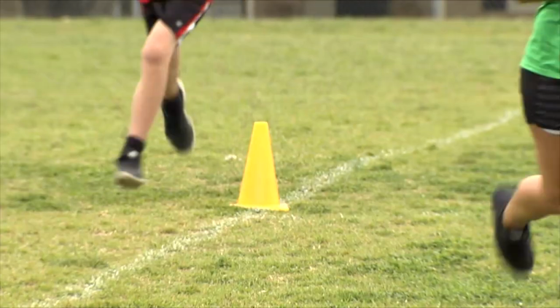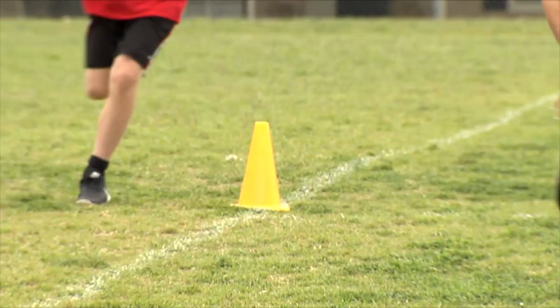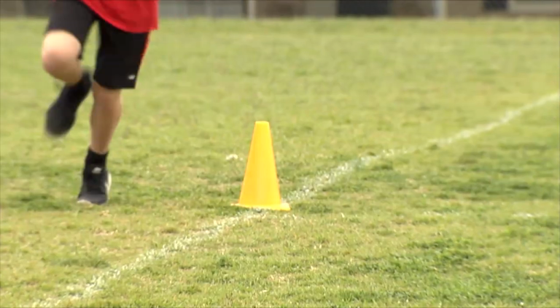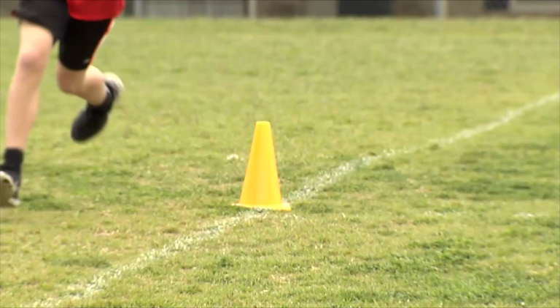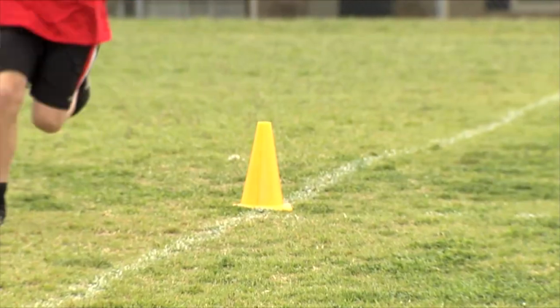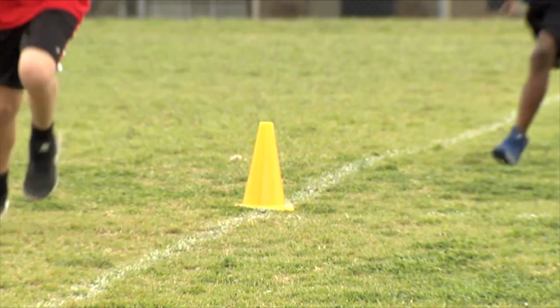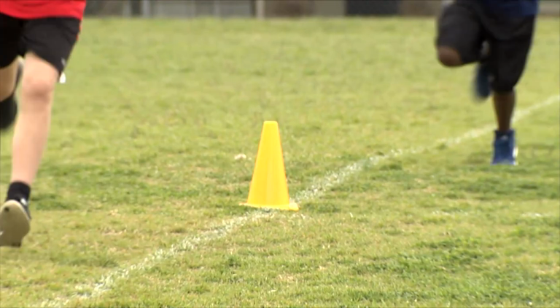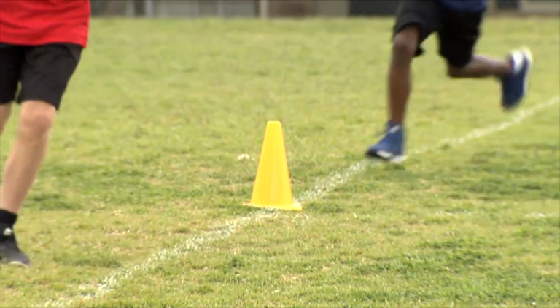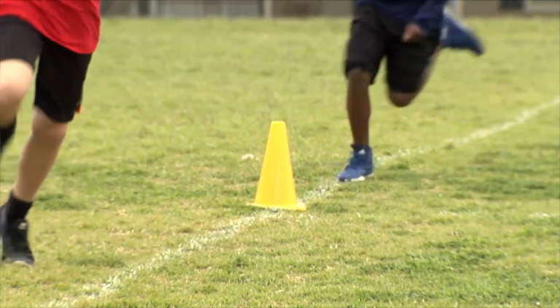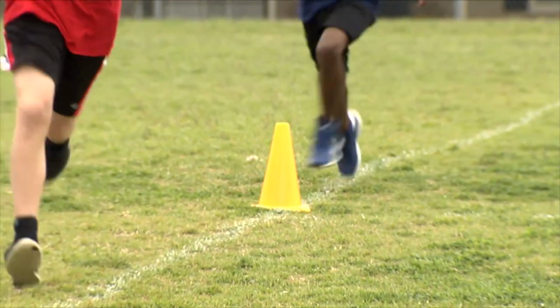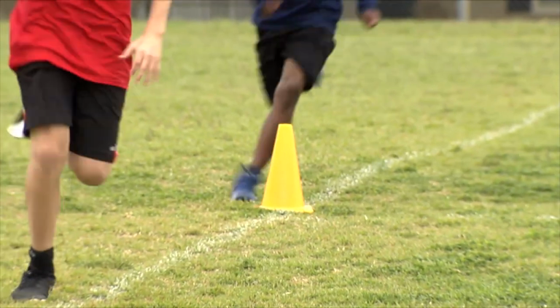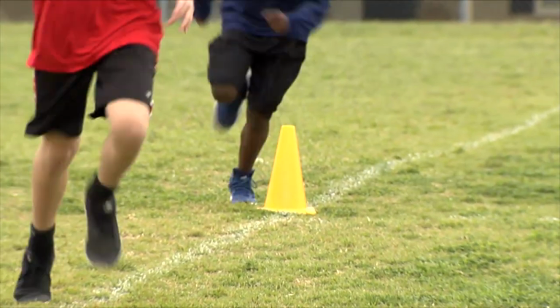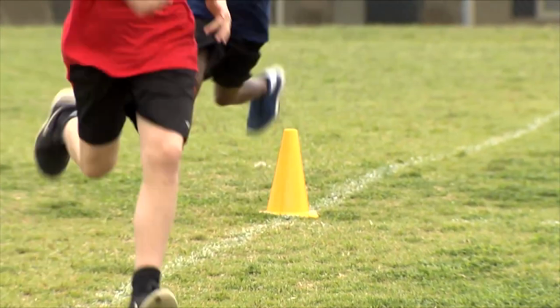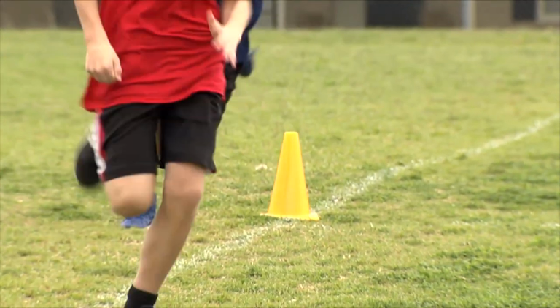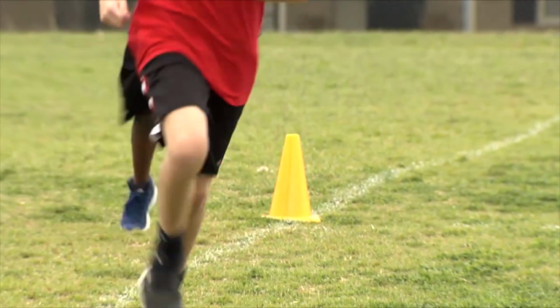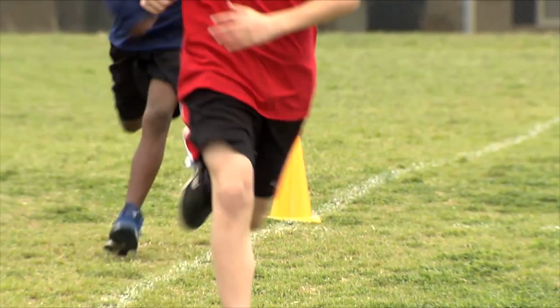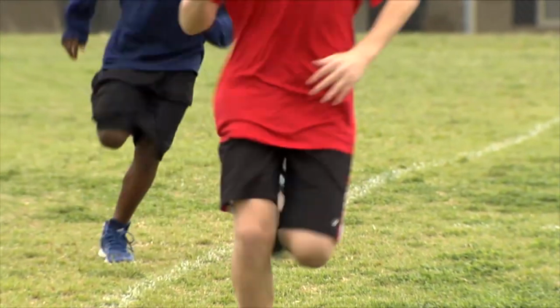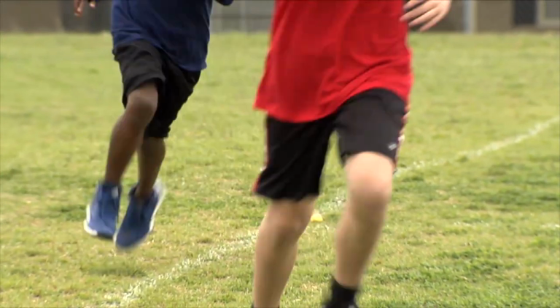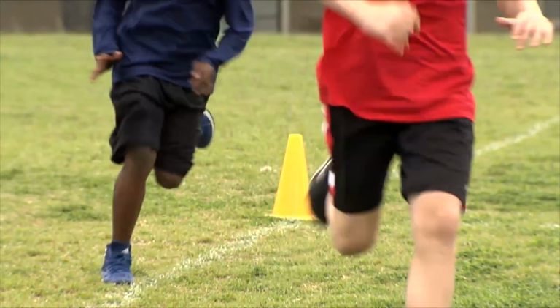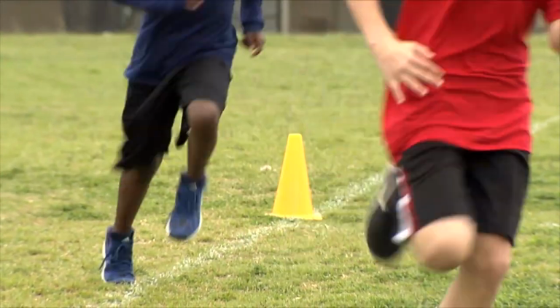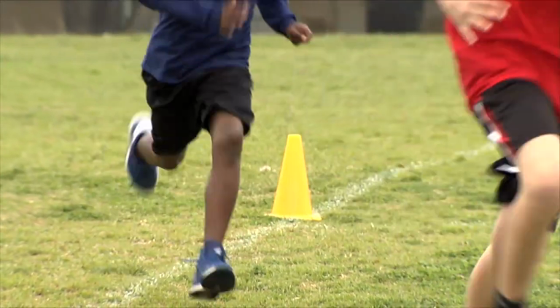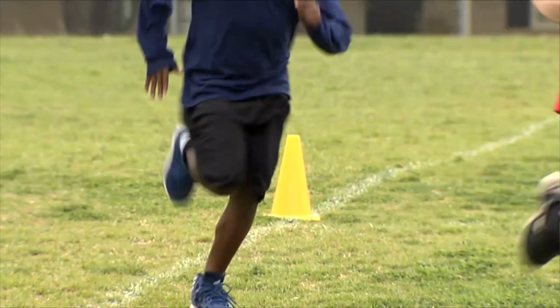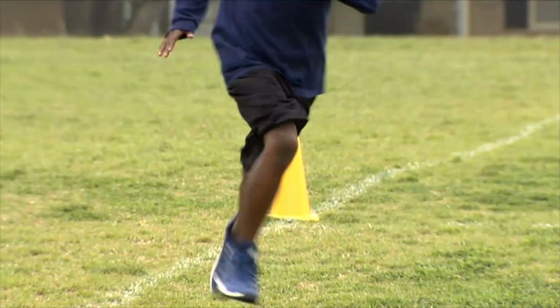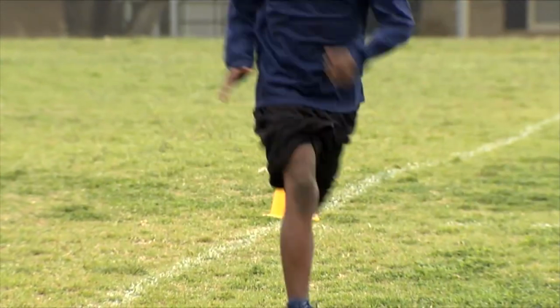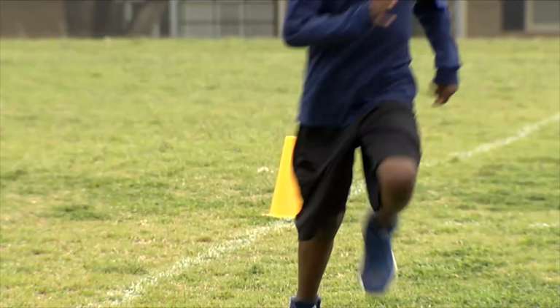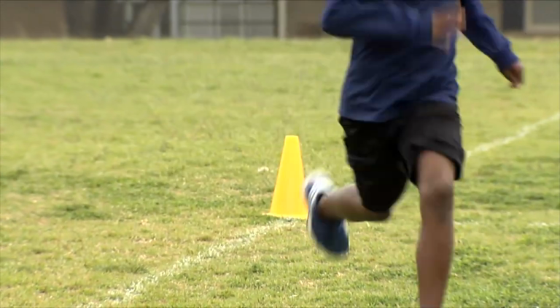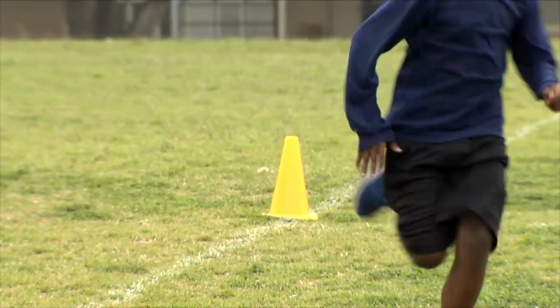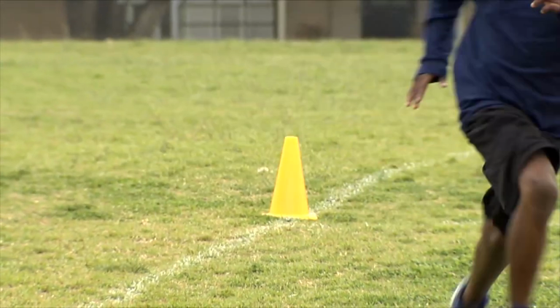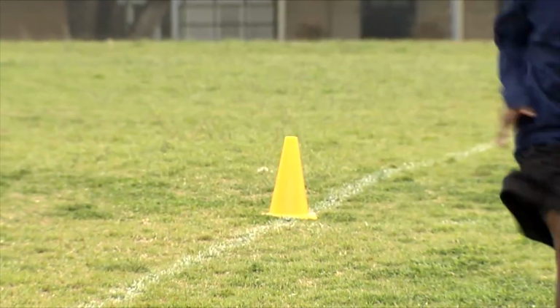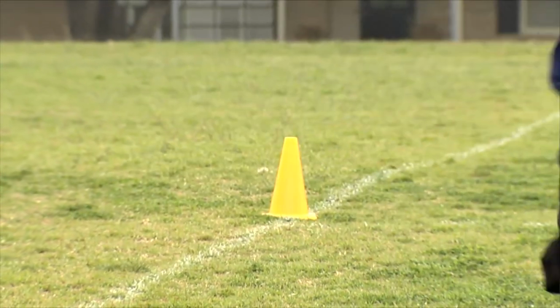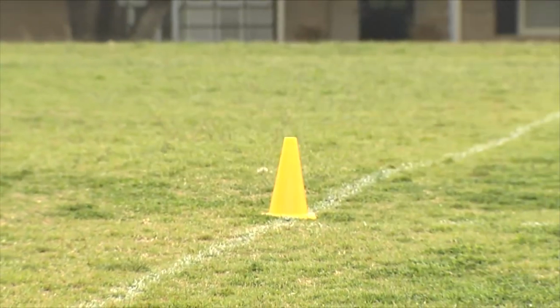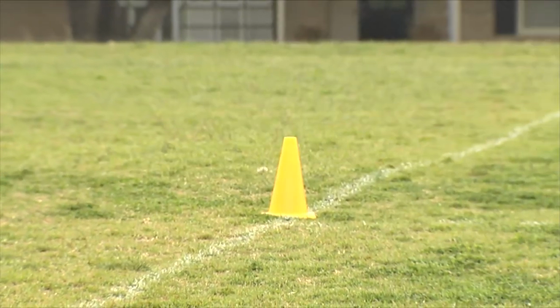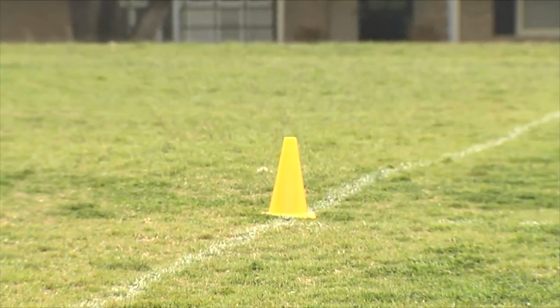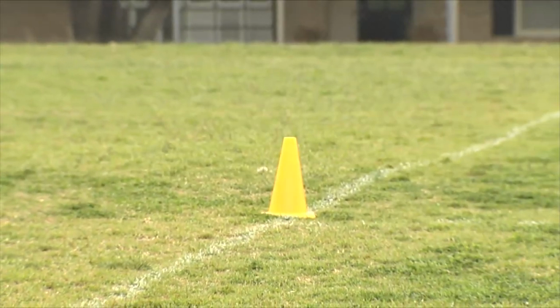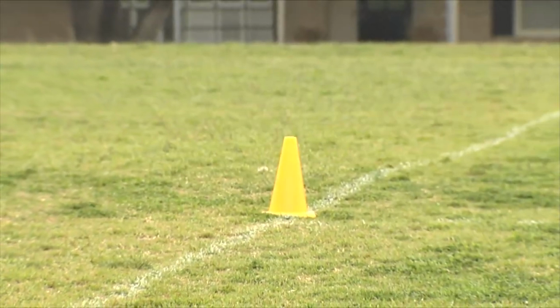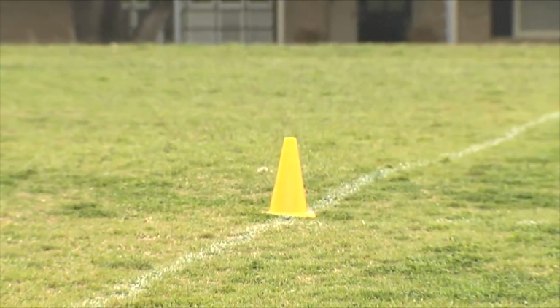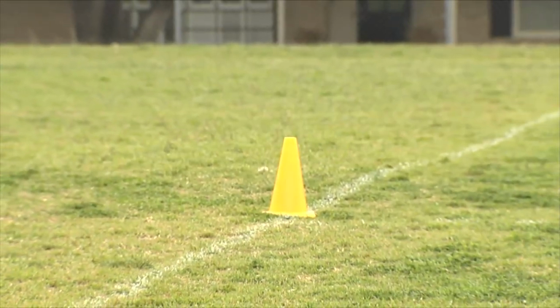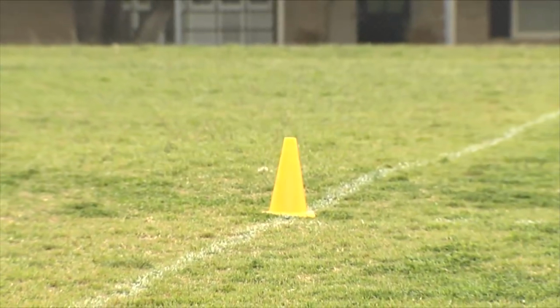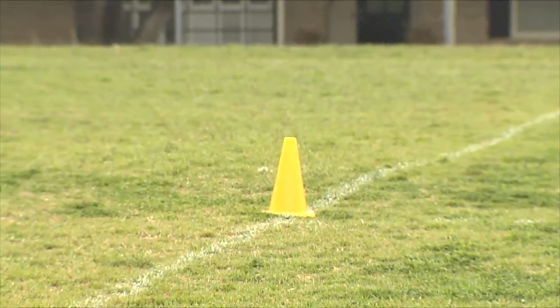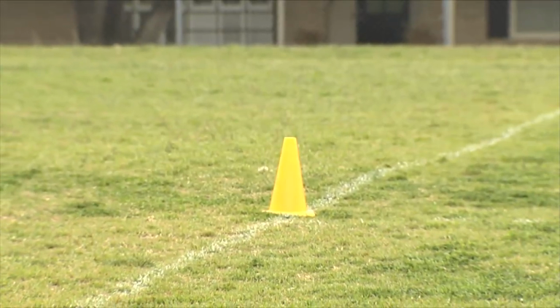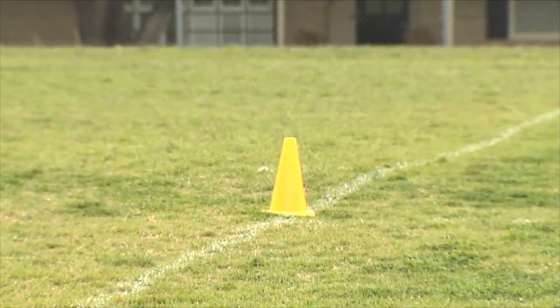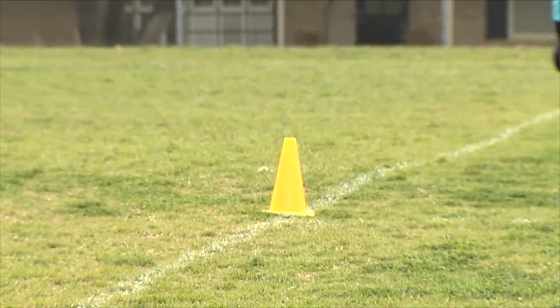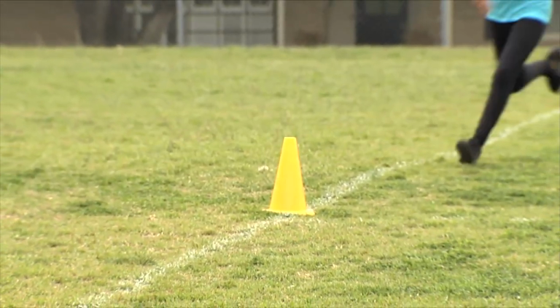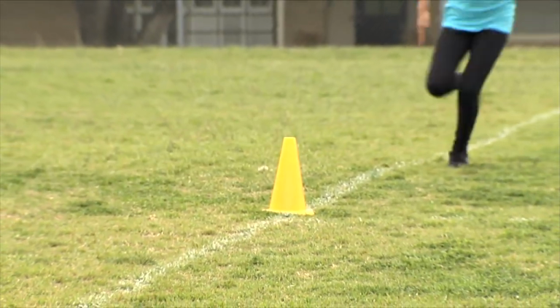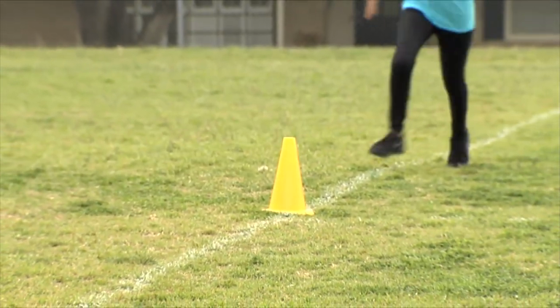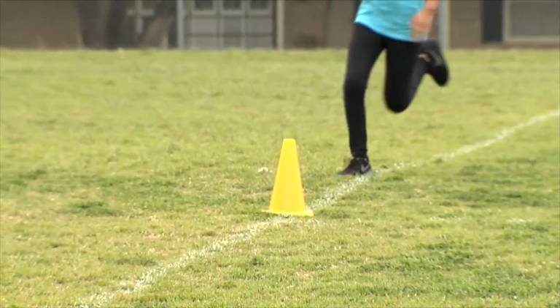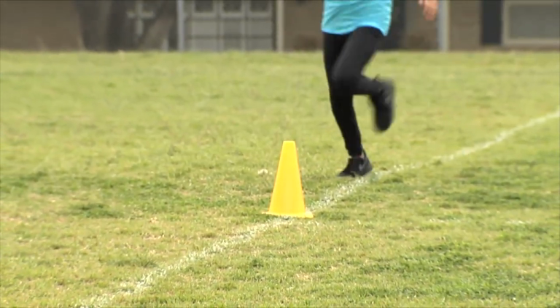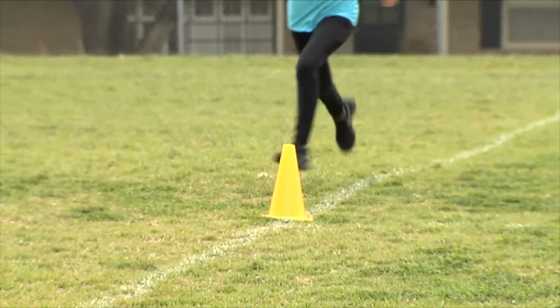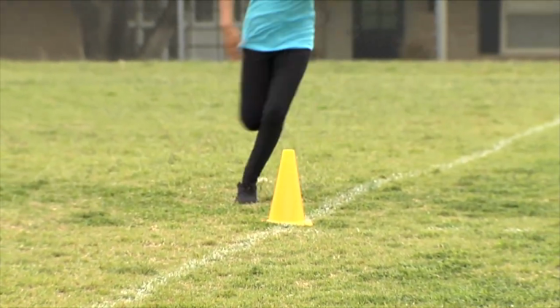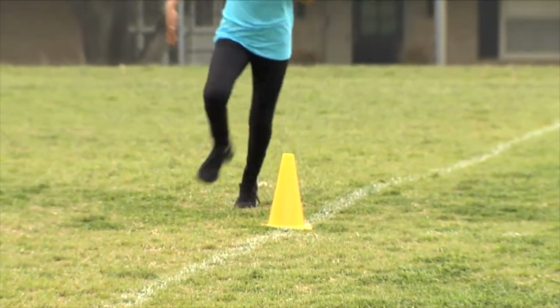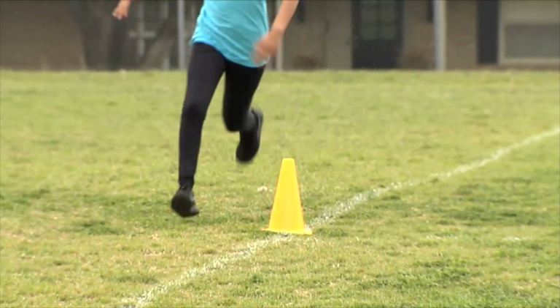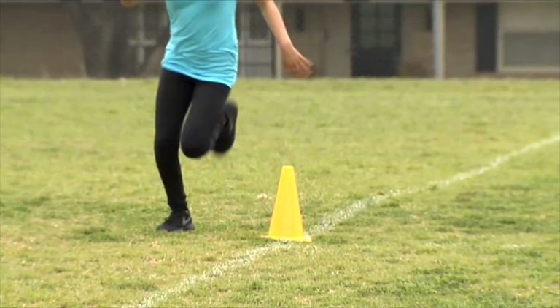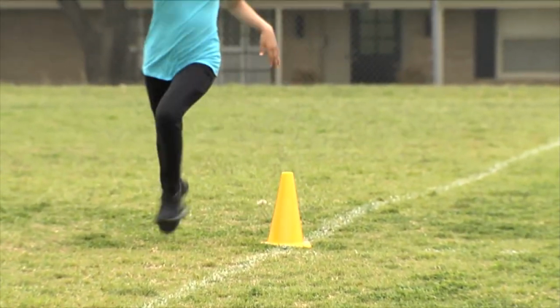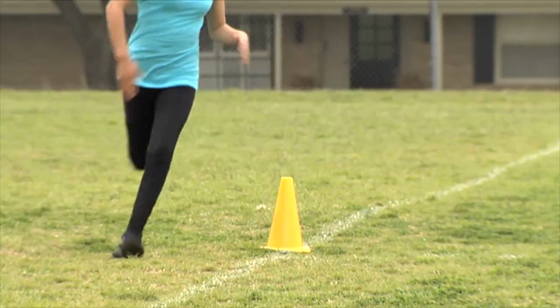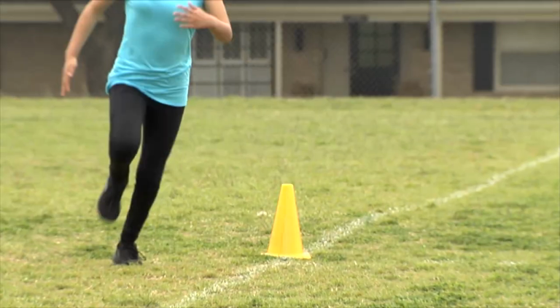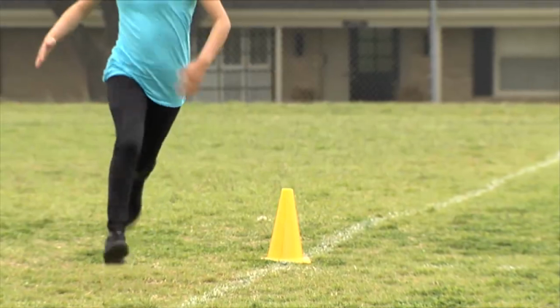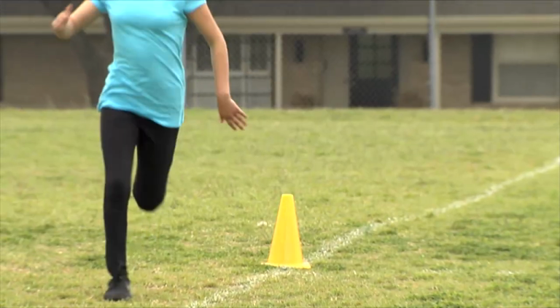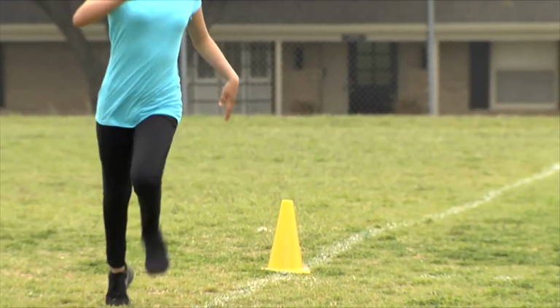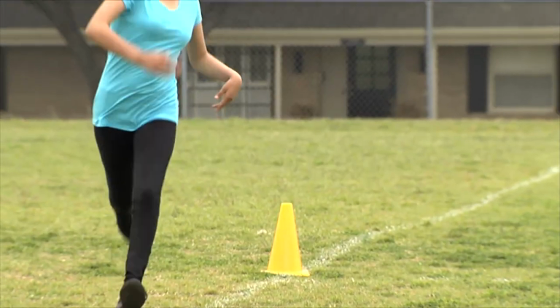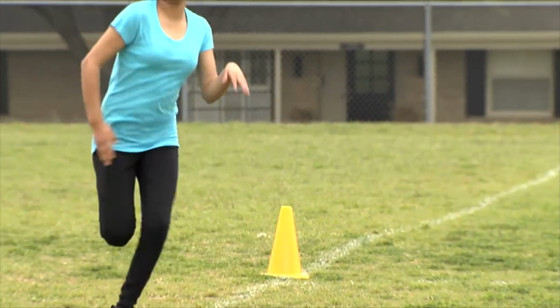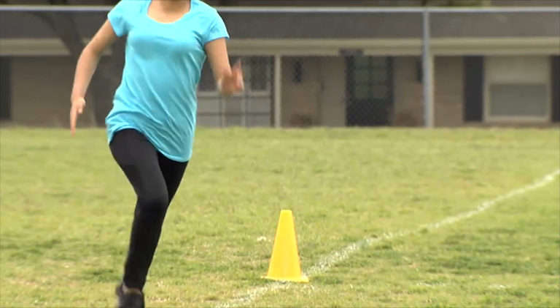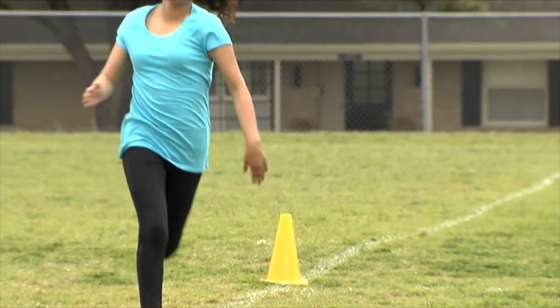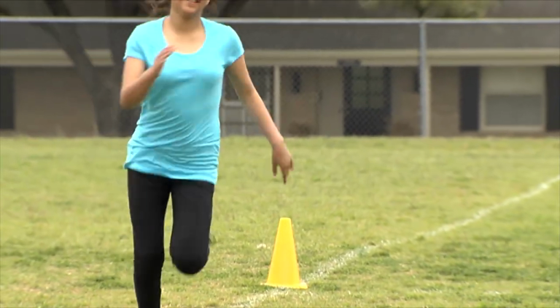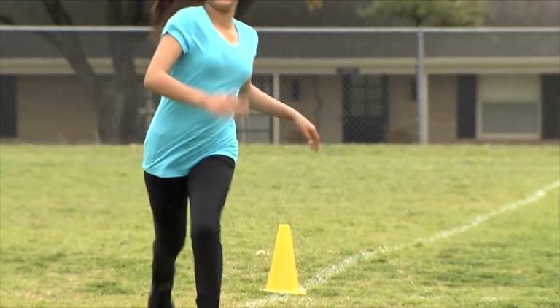The course can consist of a track or any other measured area, whether measured by a tape measure or a cross-country wheel.